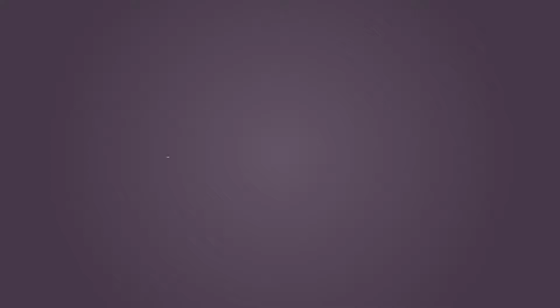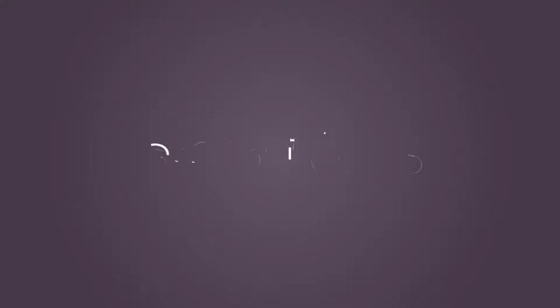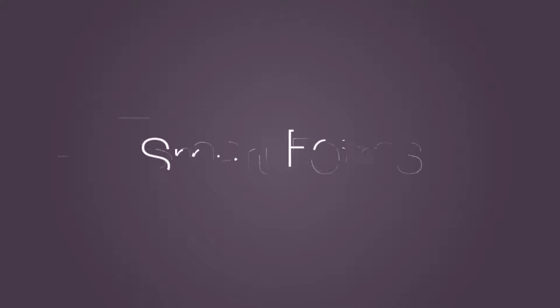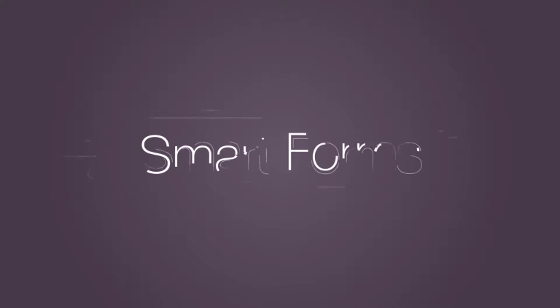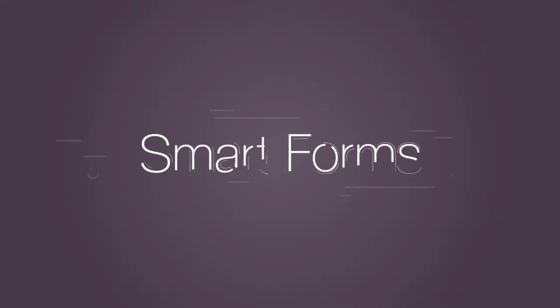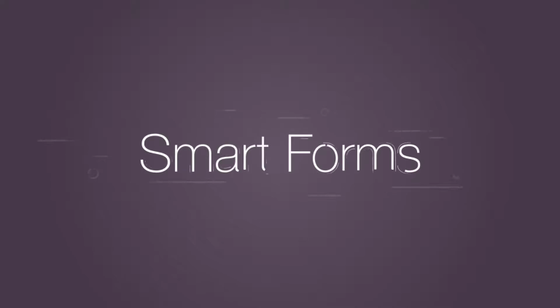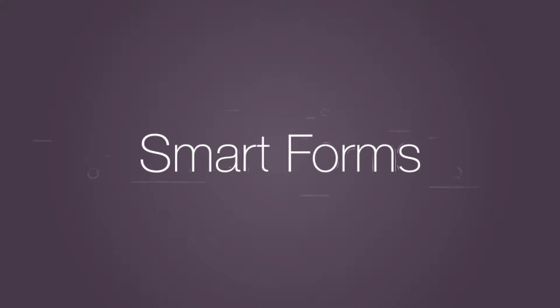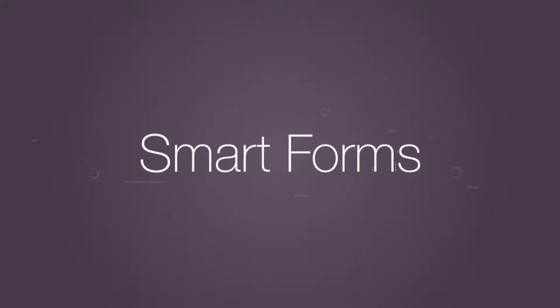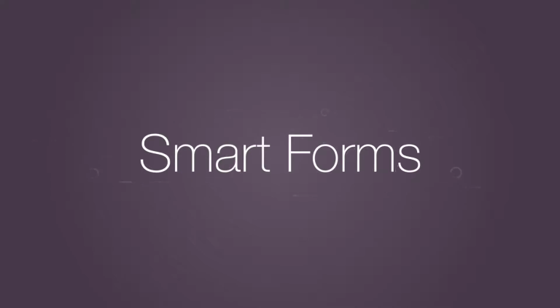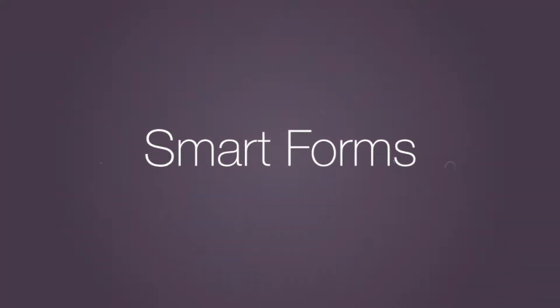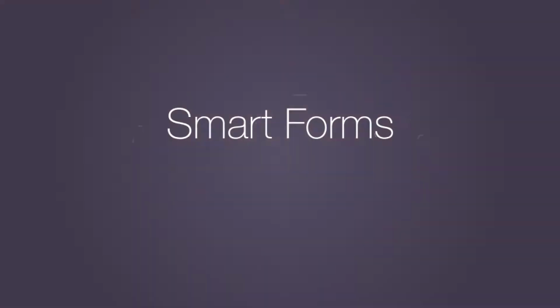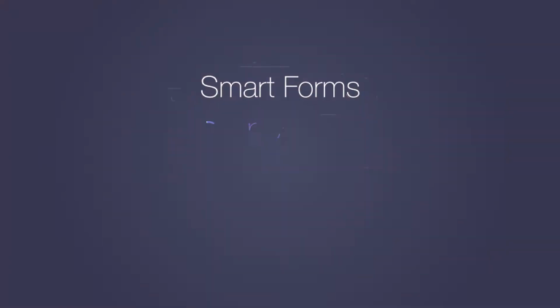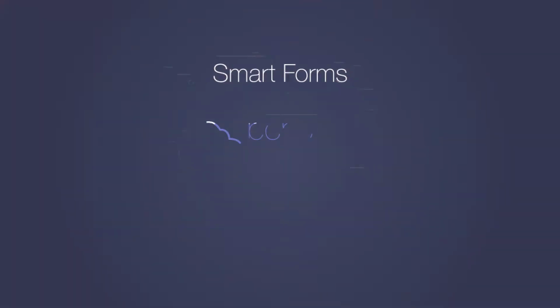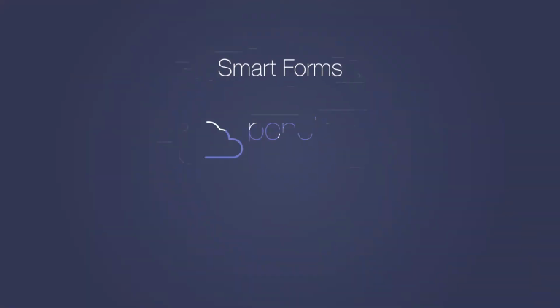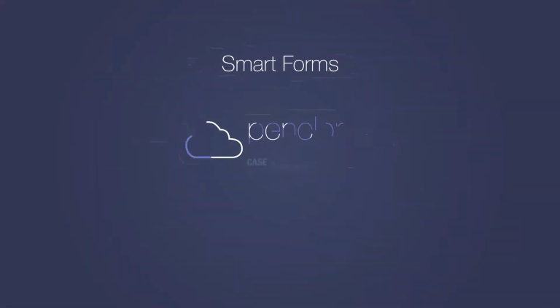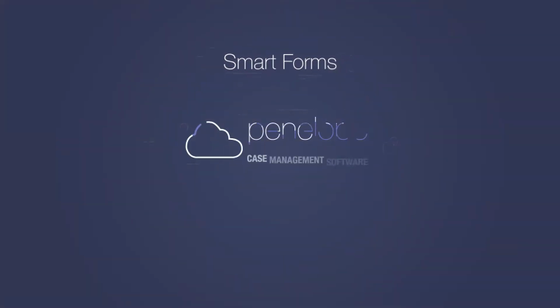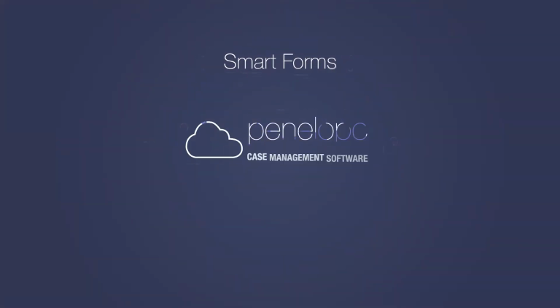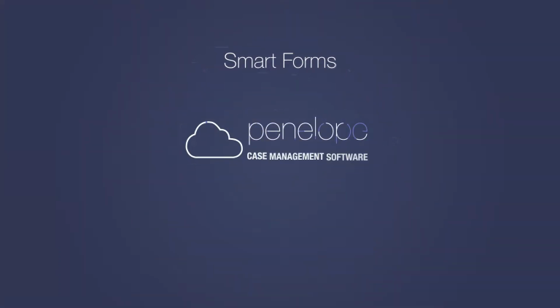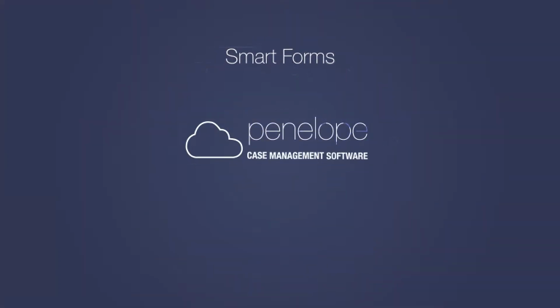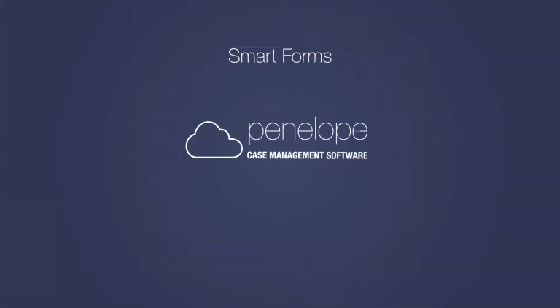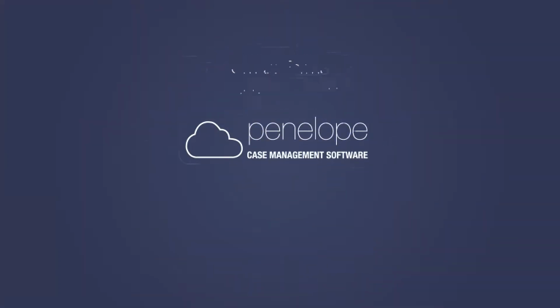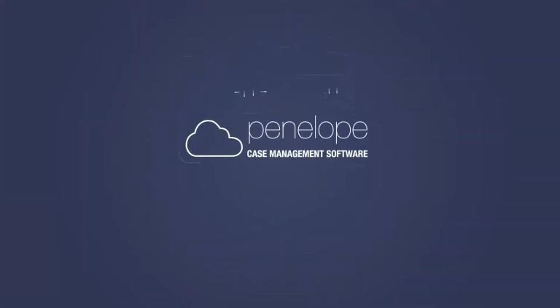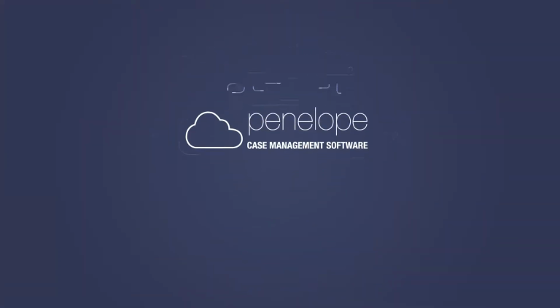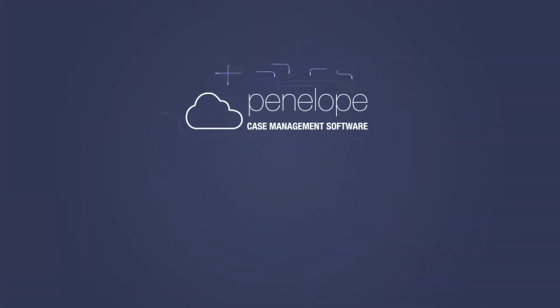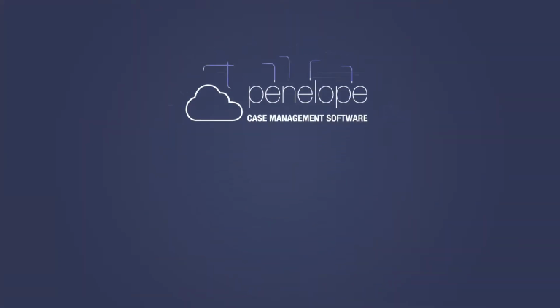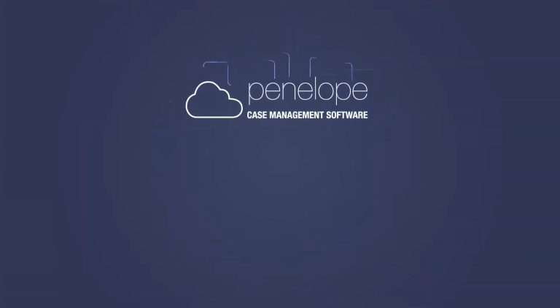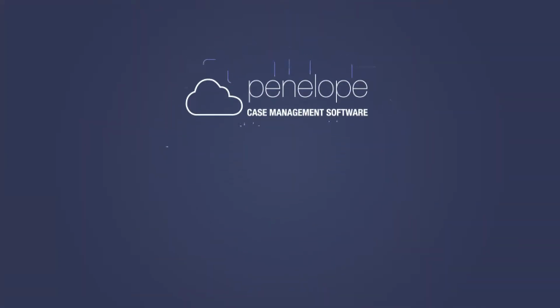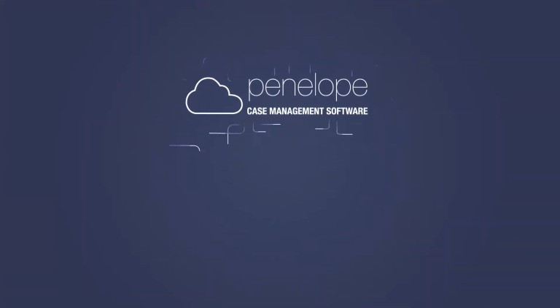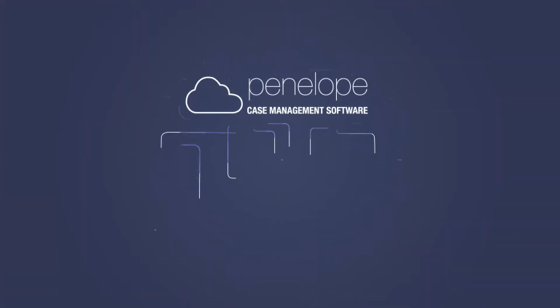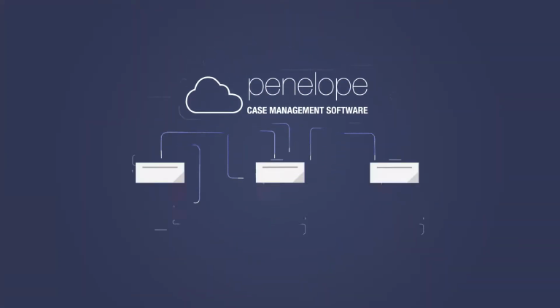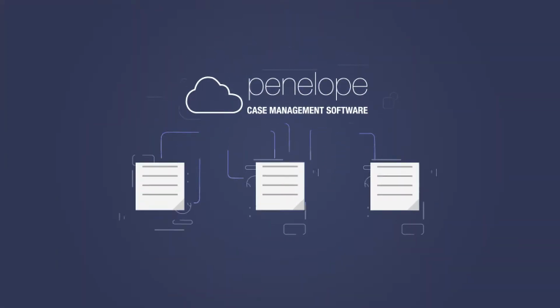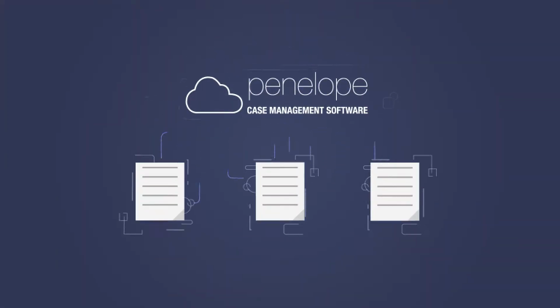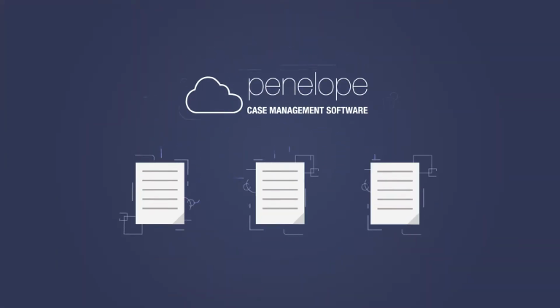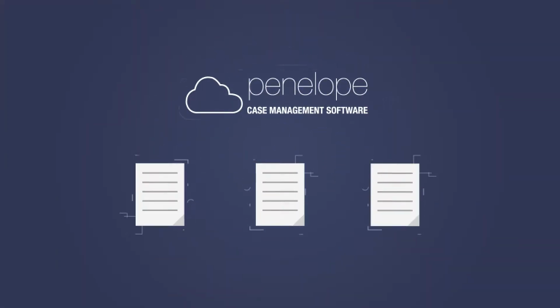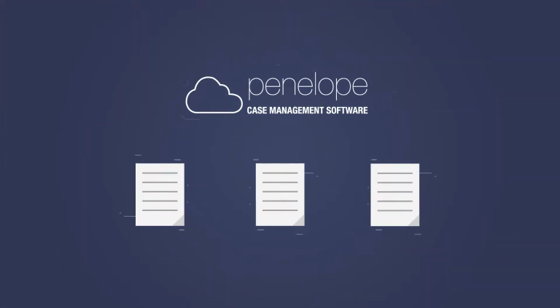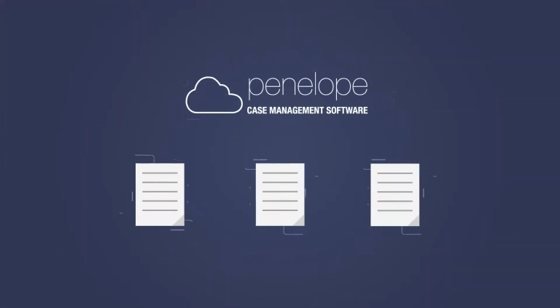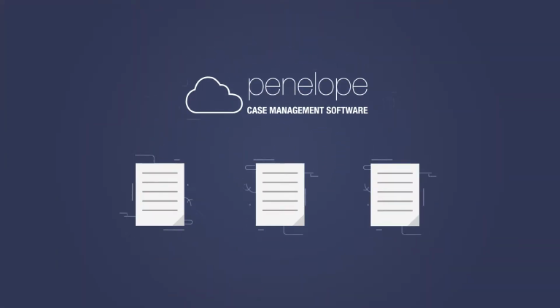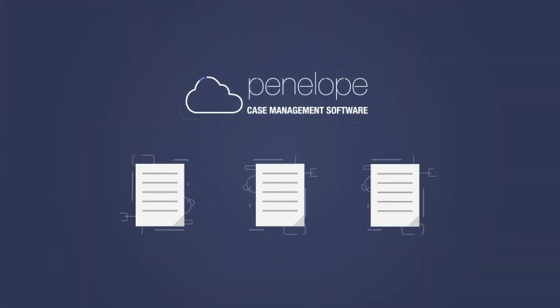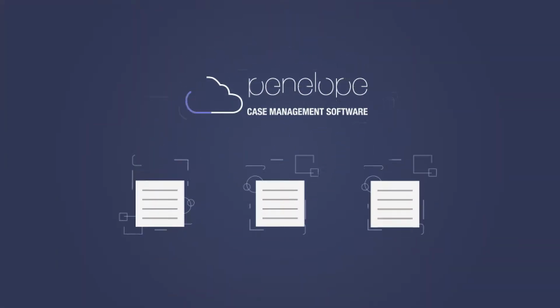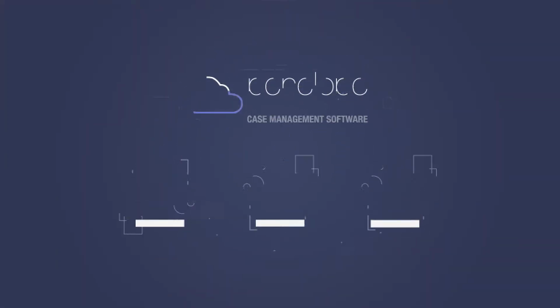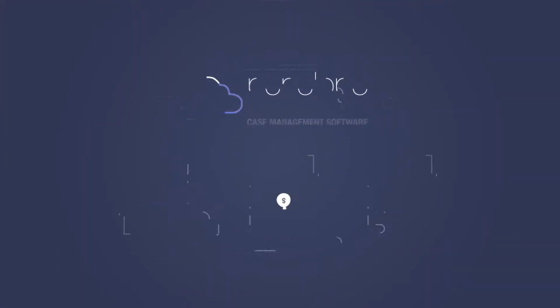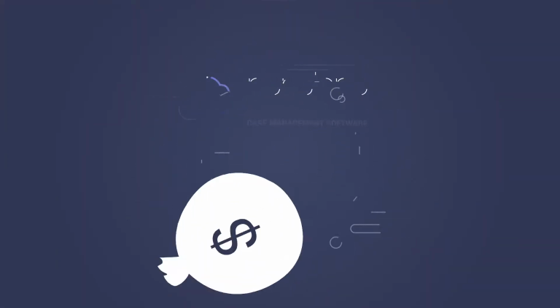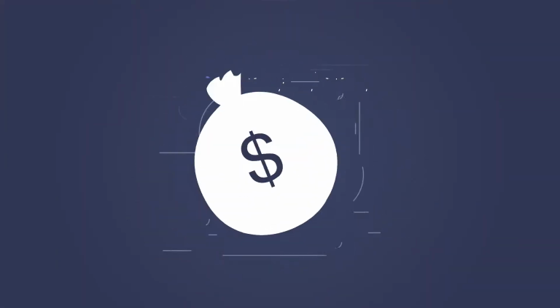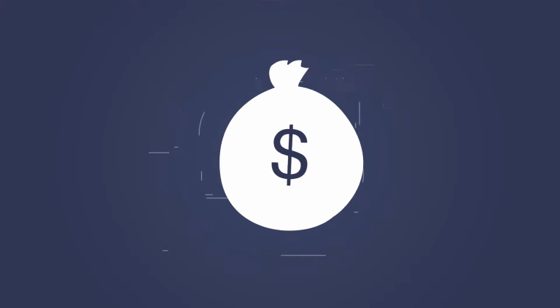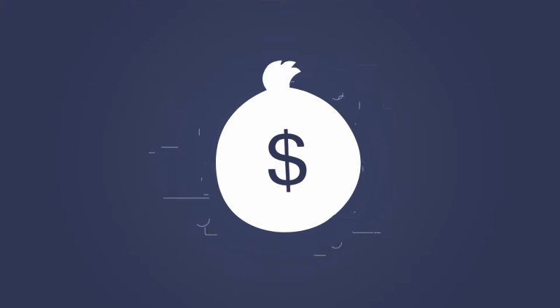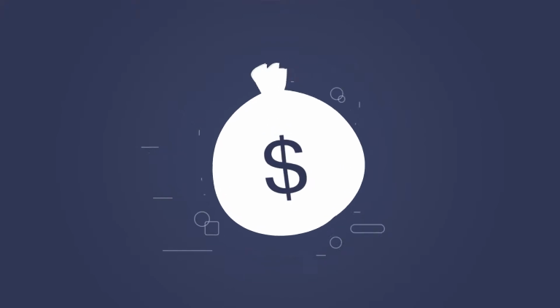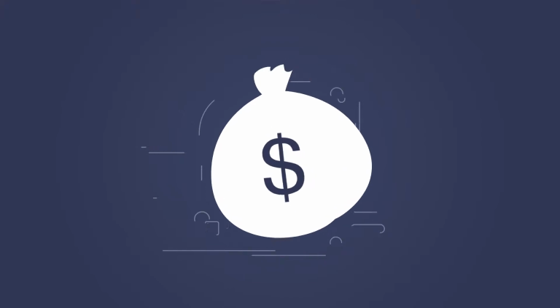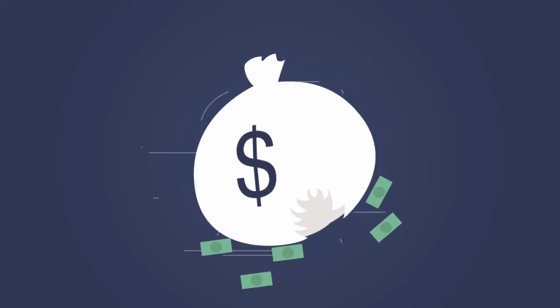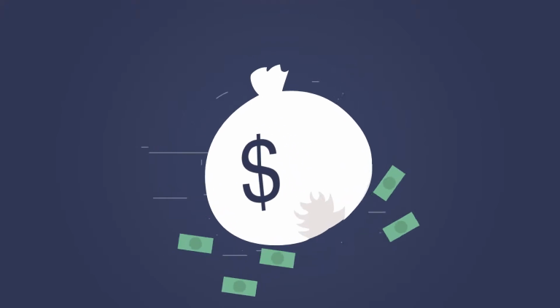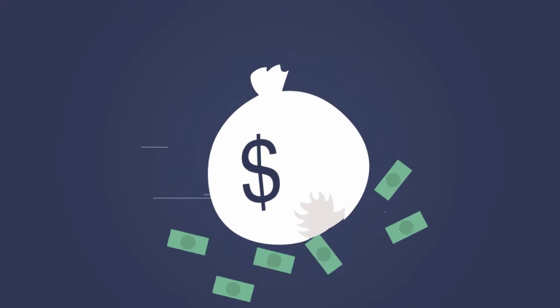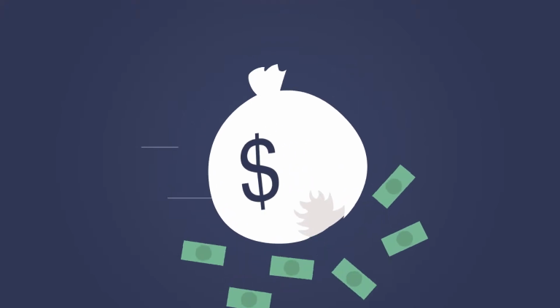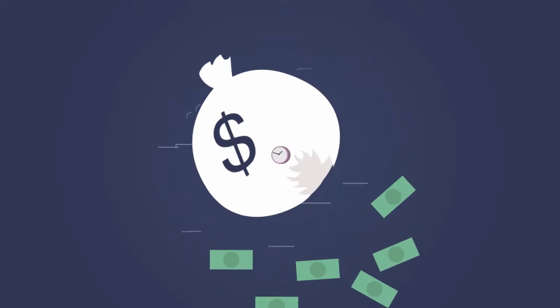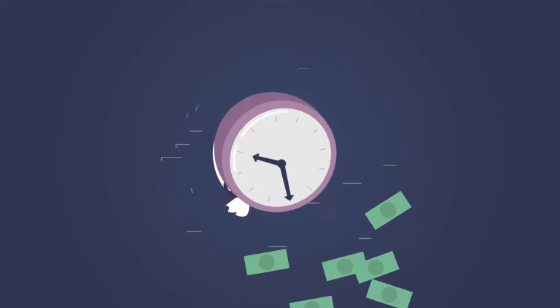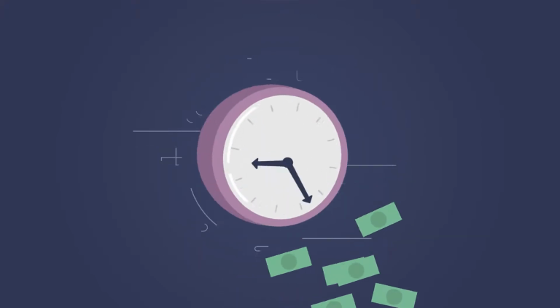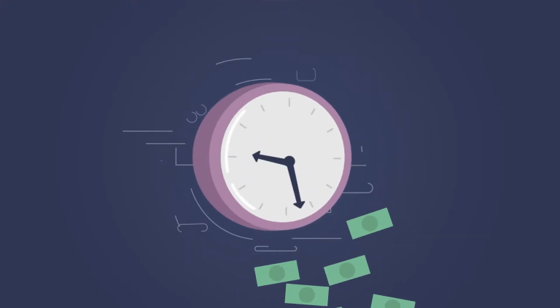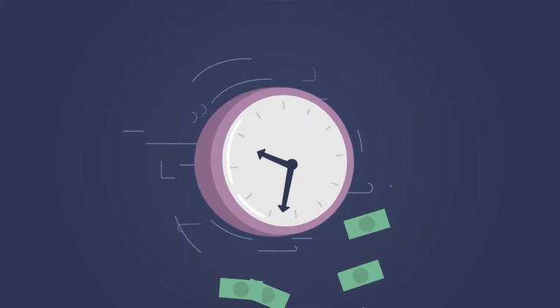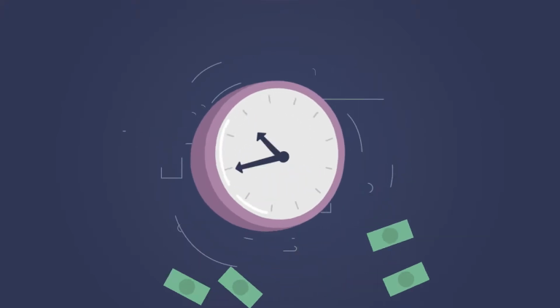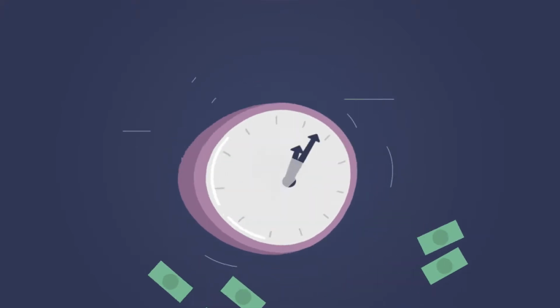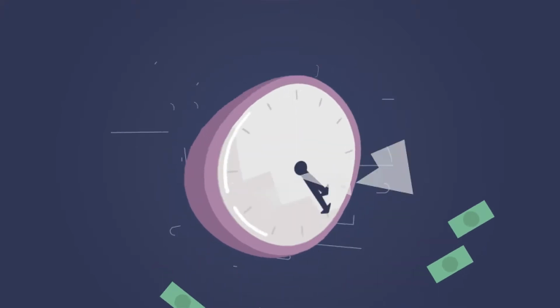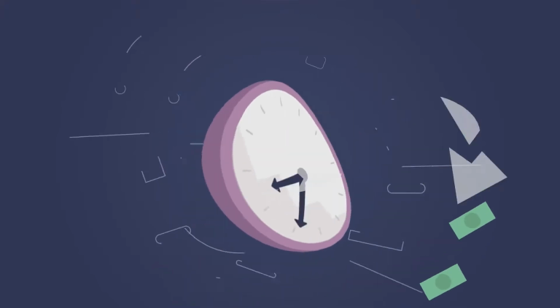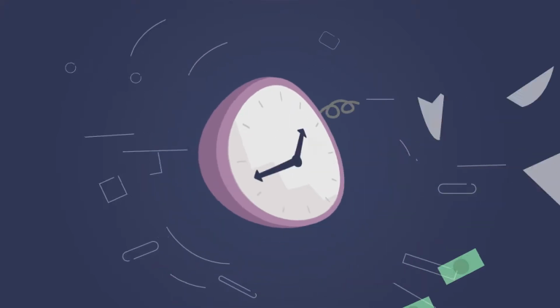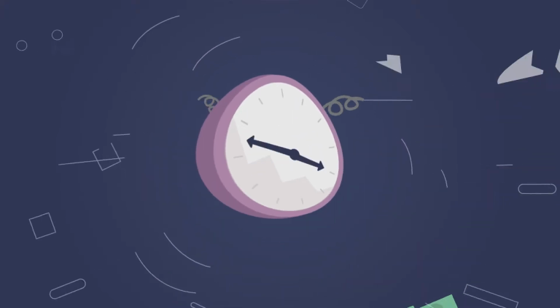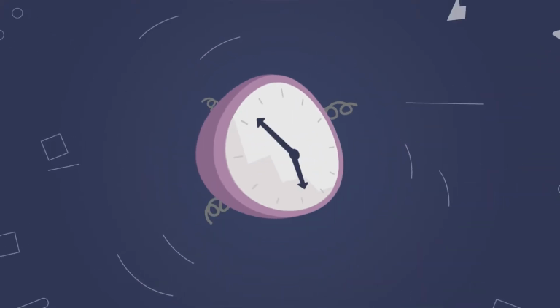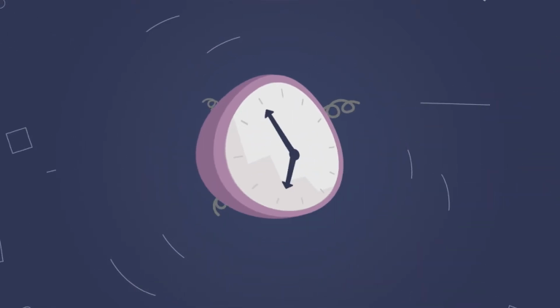Smart forms are a flexible way to recreate your documents in Penelope without expensive, time-consuming customization.